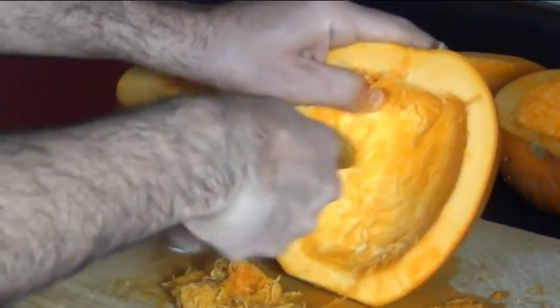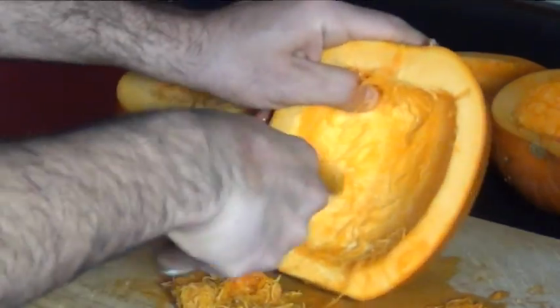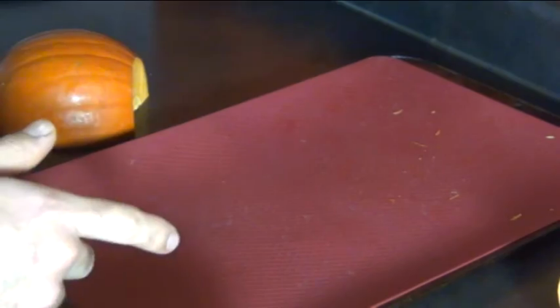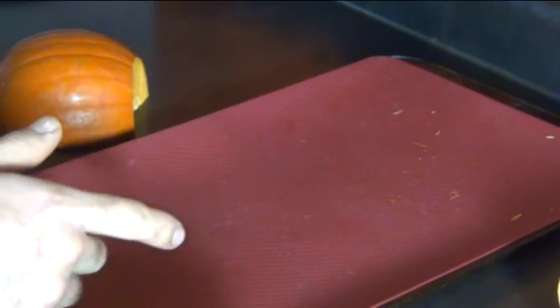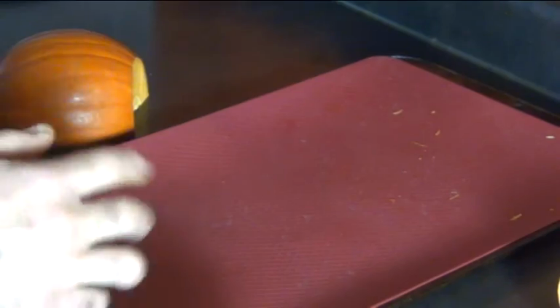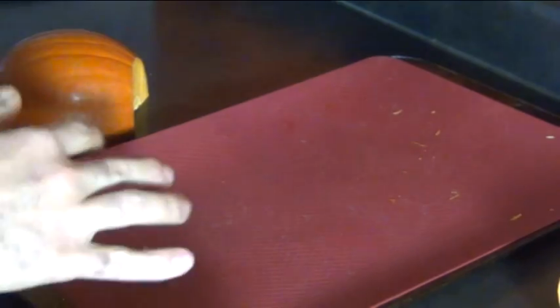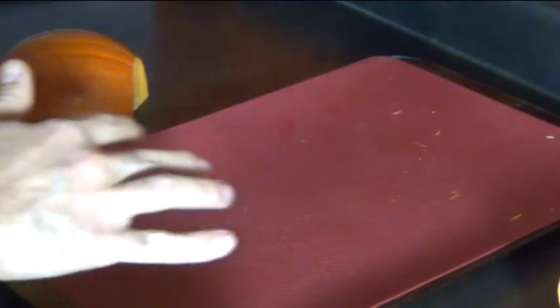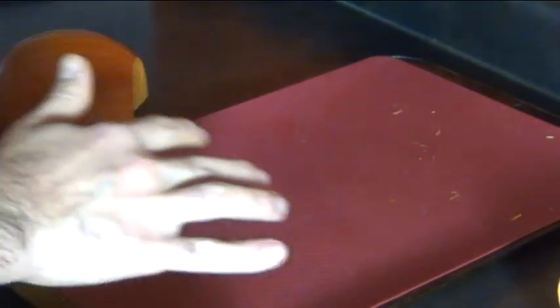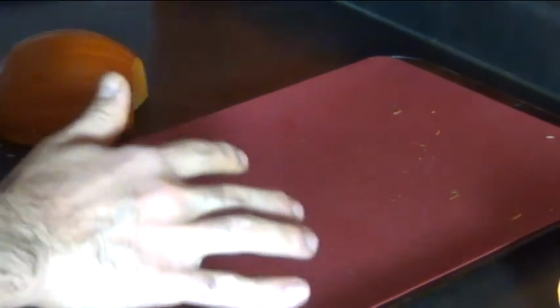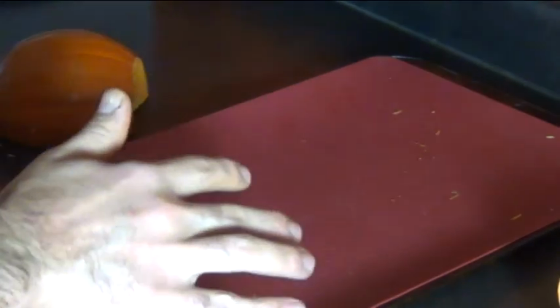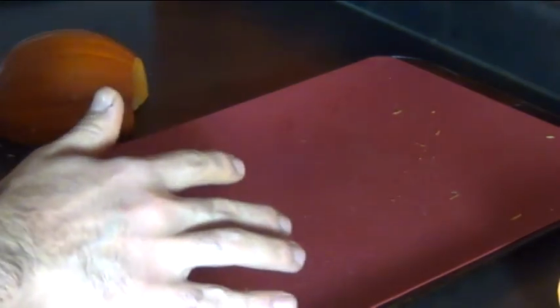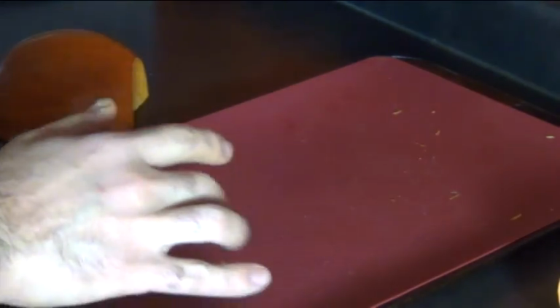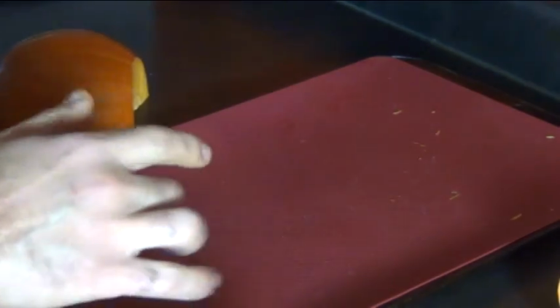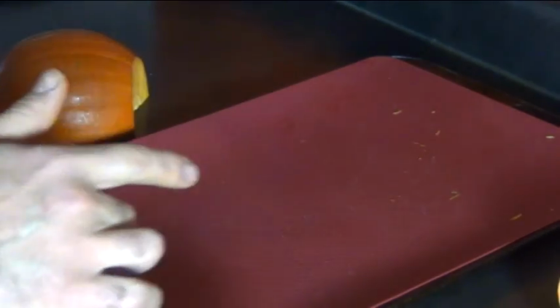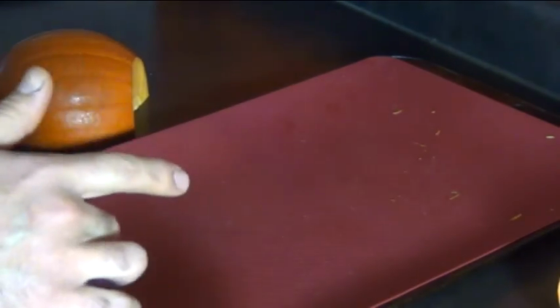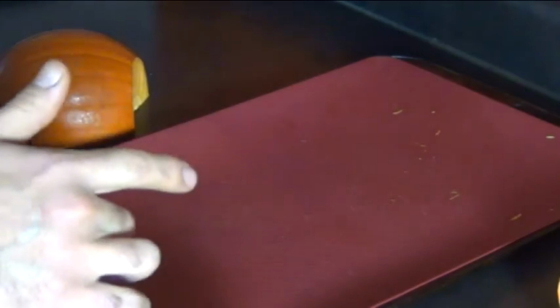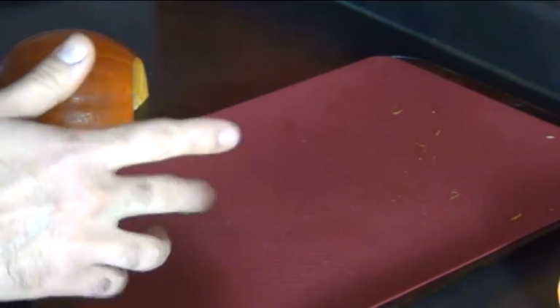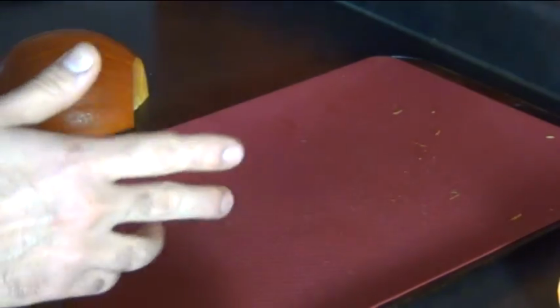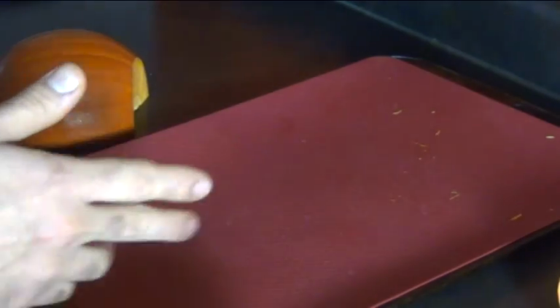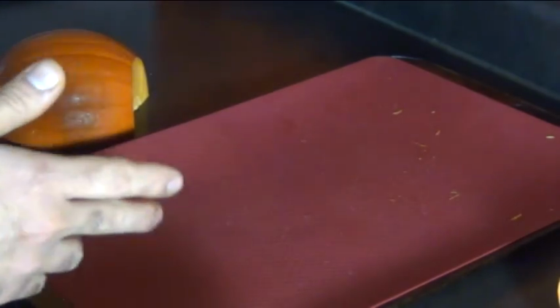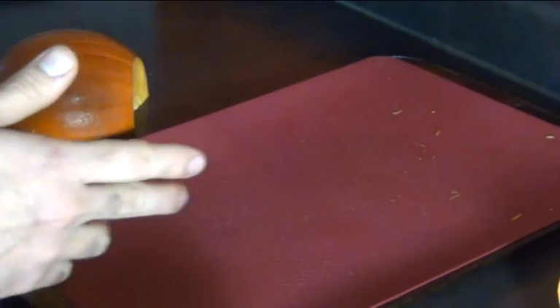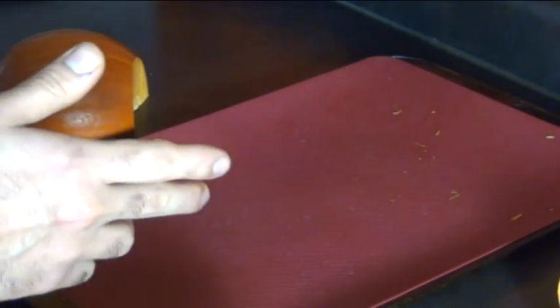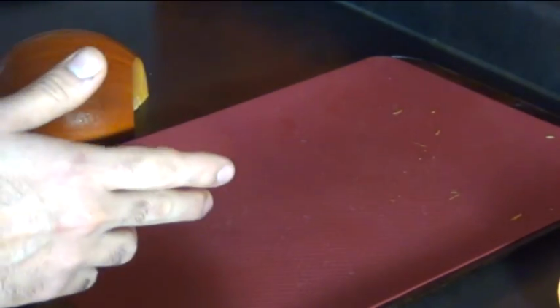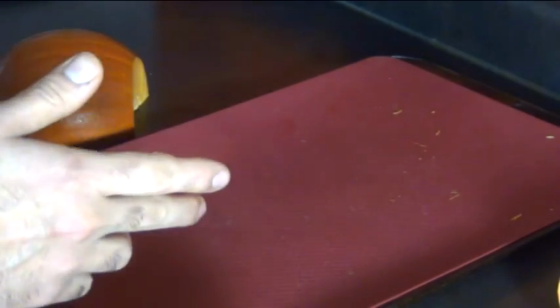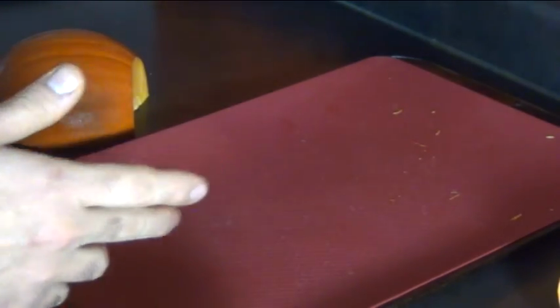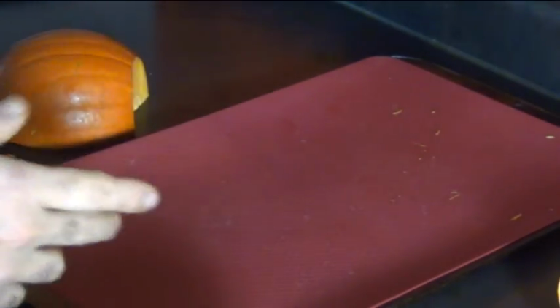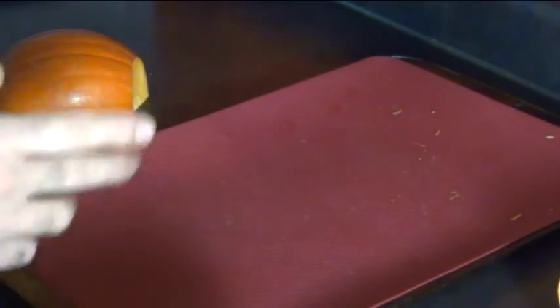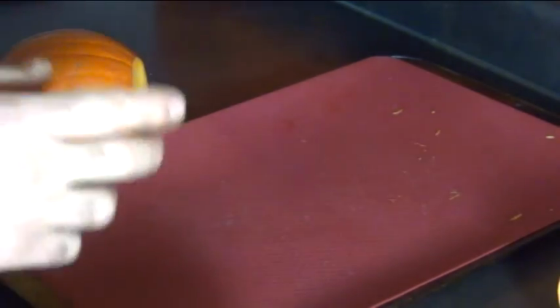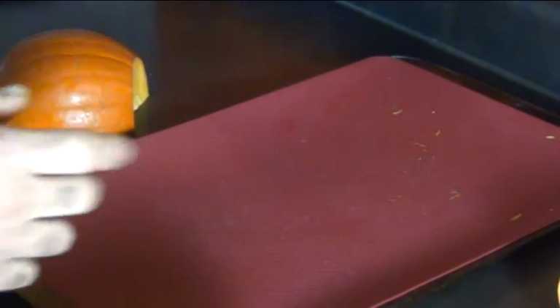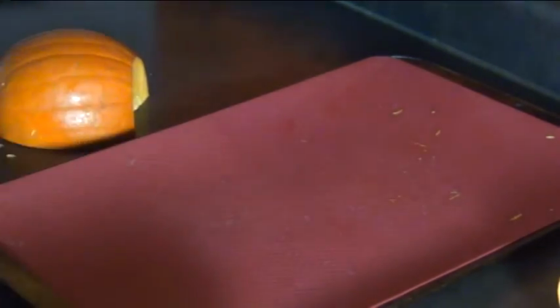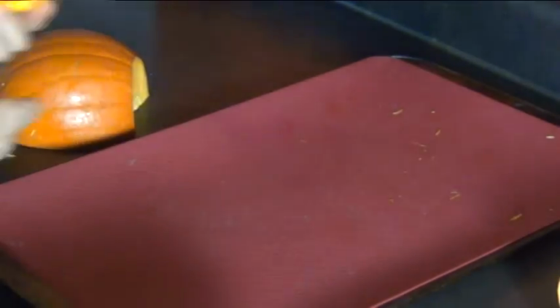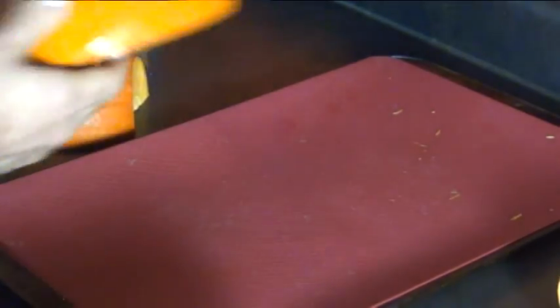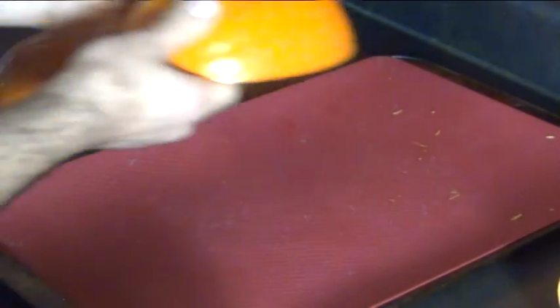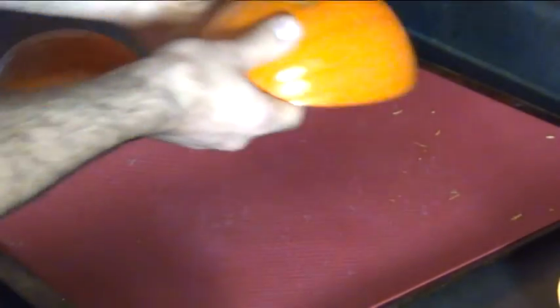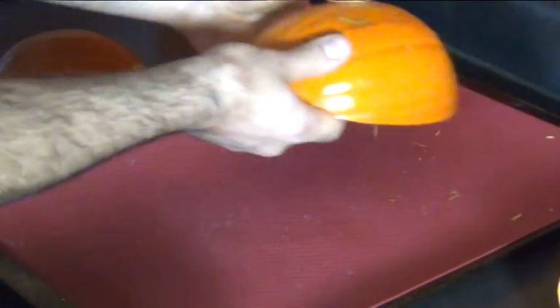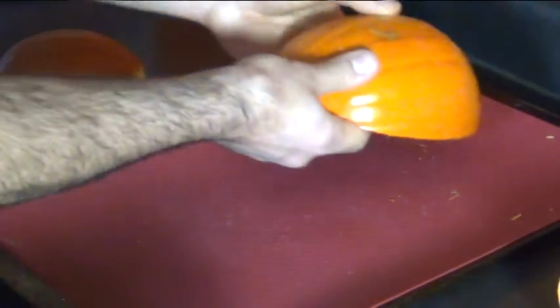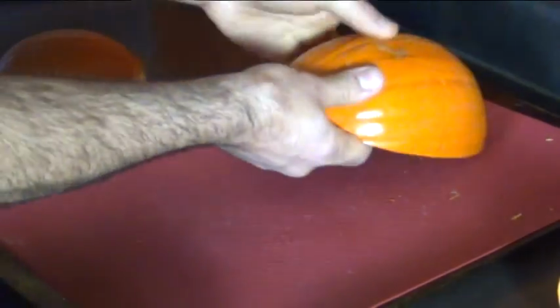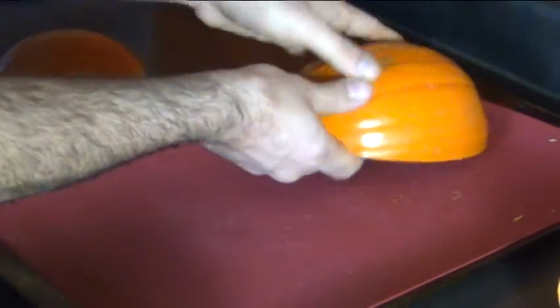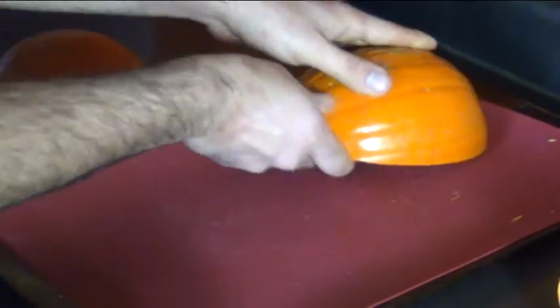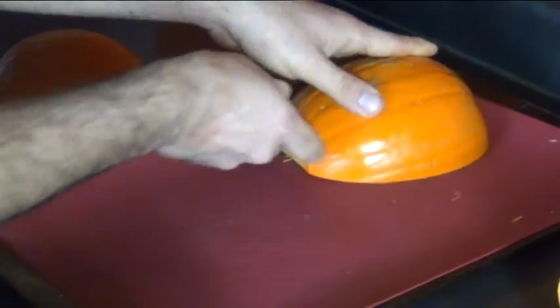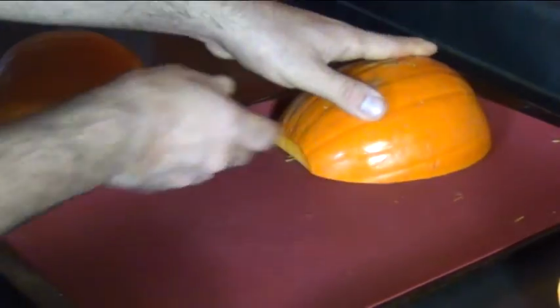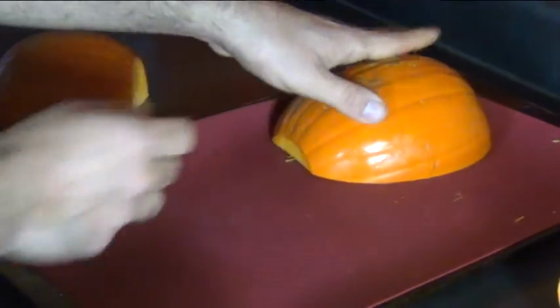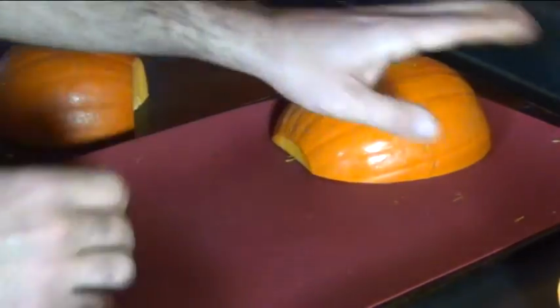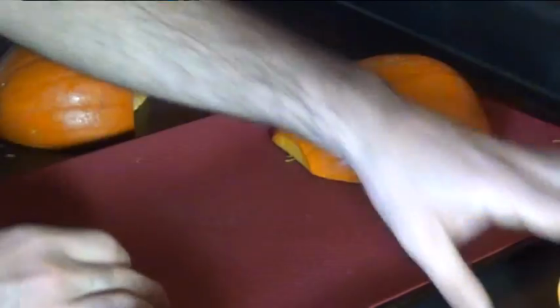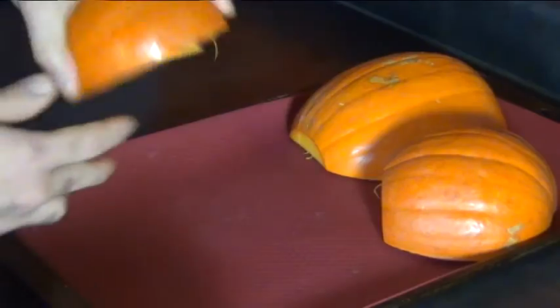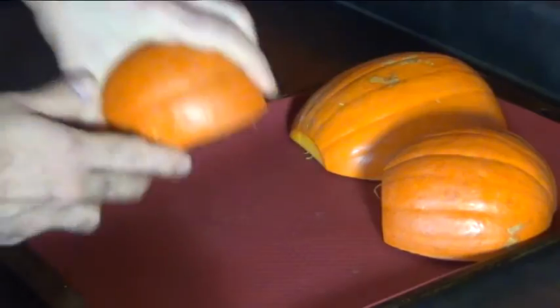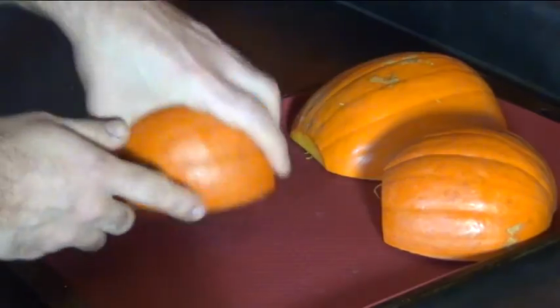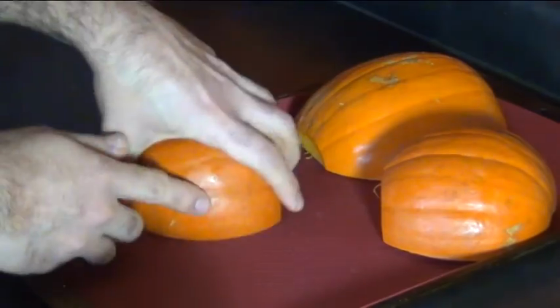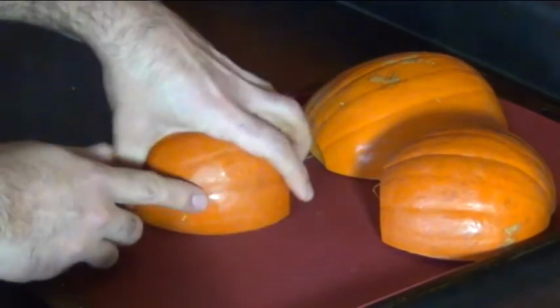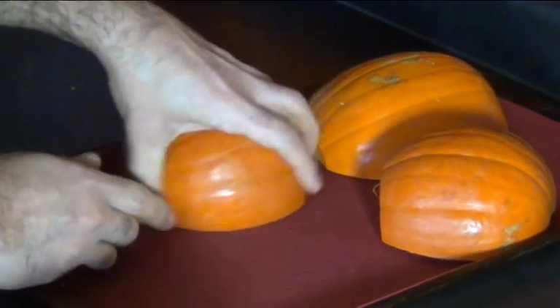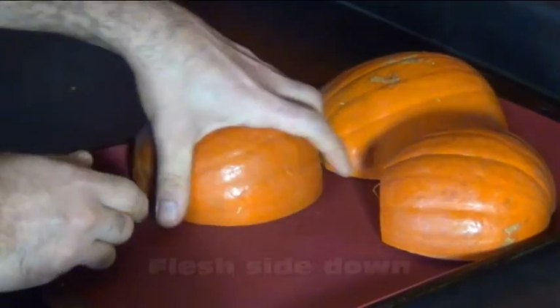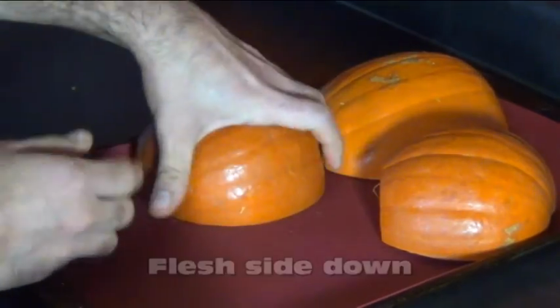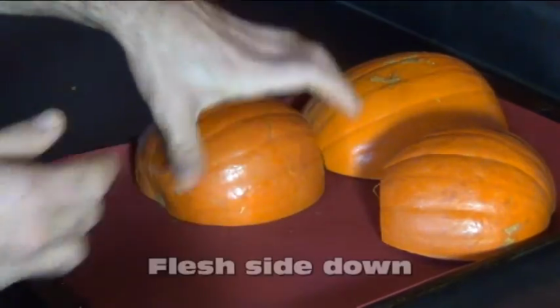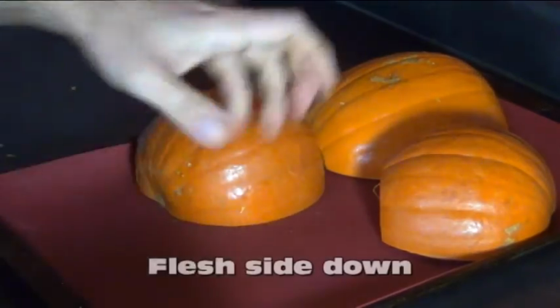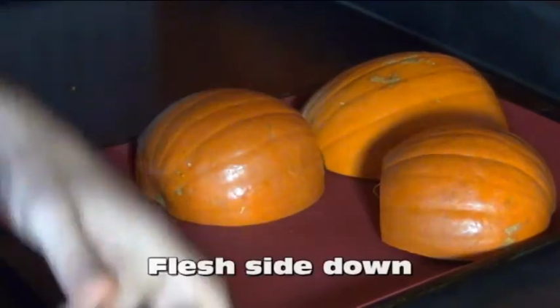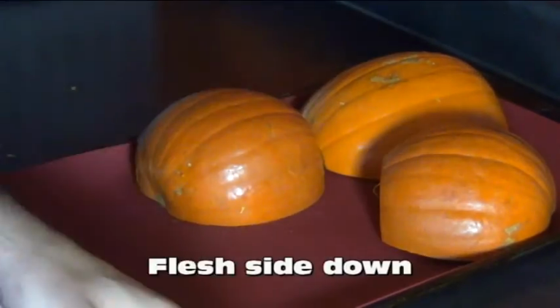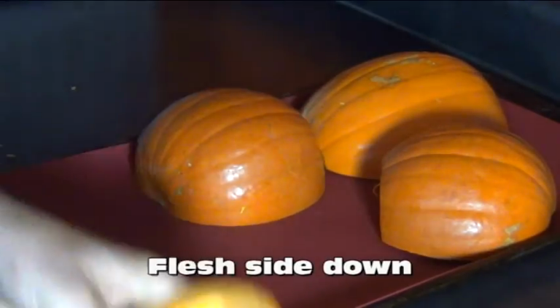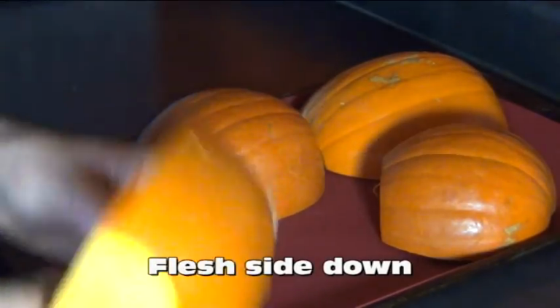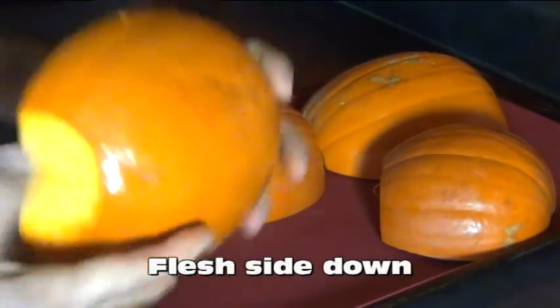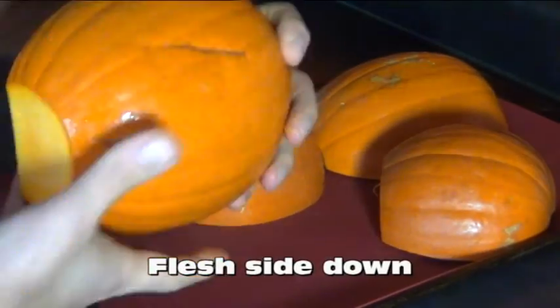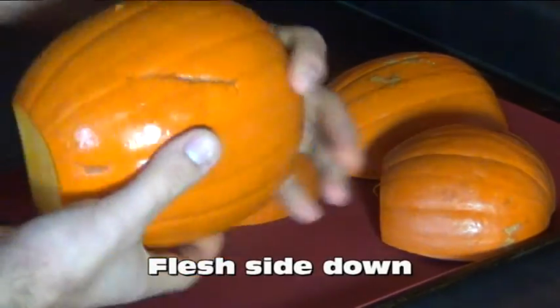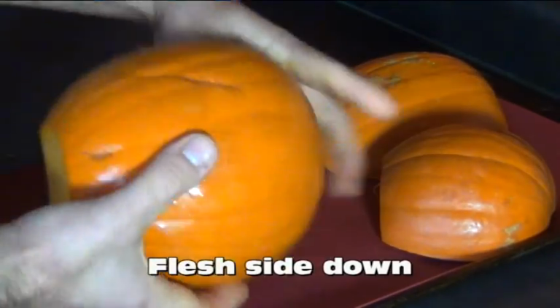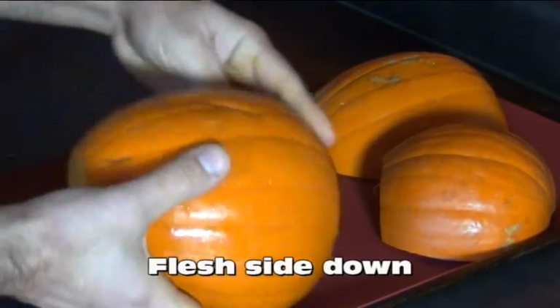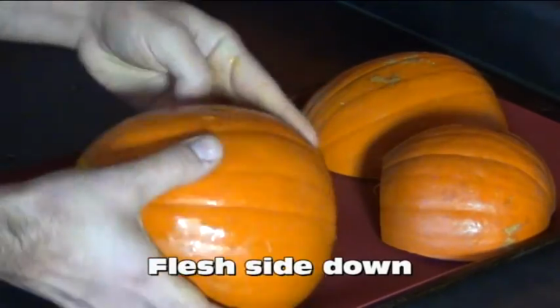Now here I have a cookie sheet lined with silicone. You can also use silpat or parchment paper and place these flush side down.